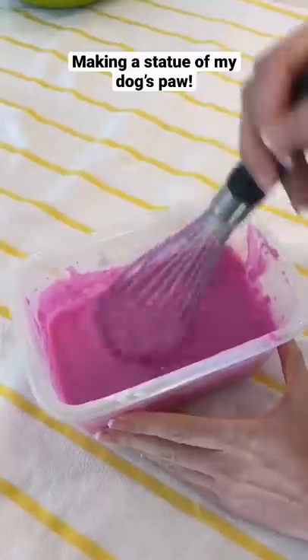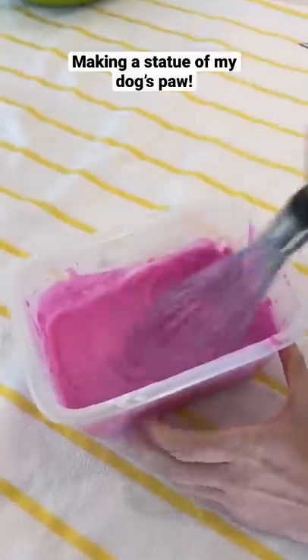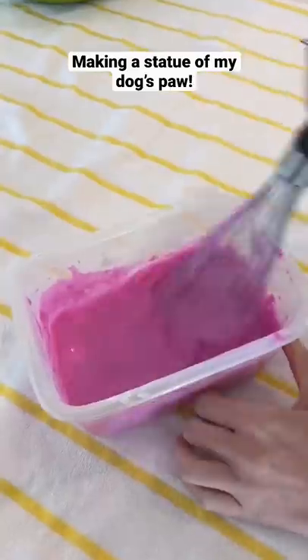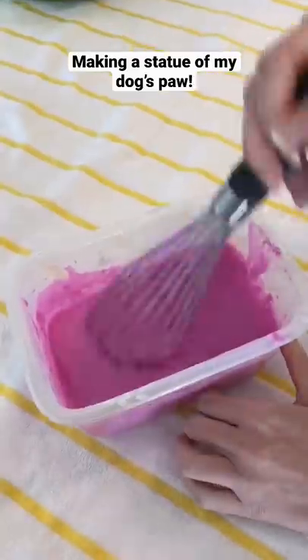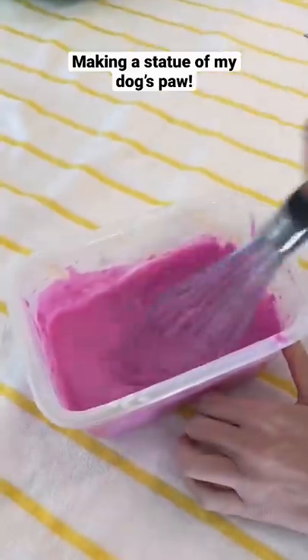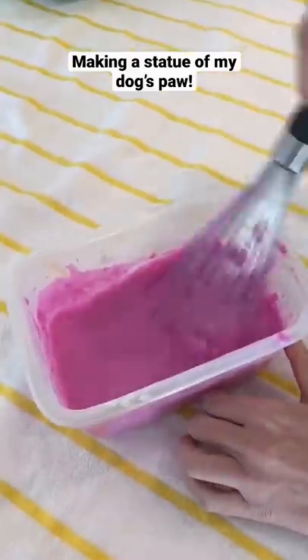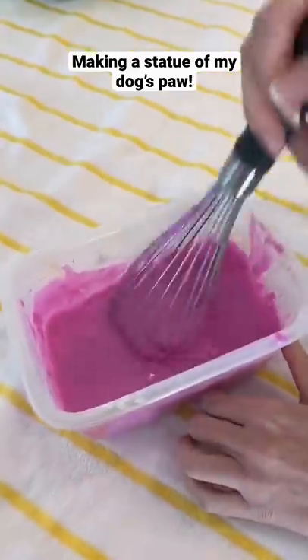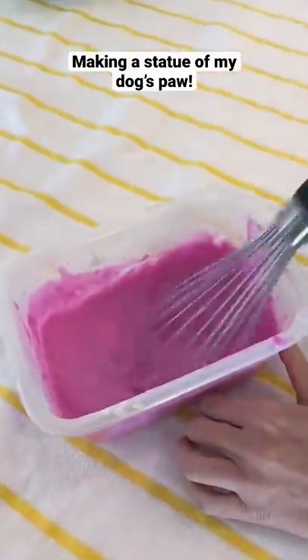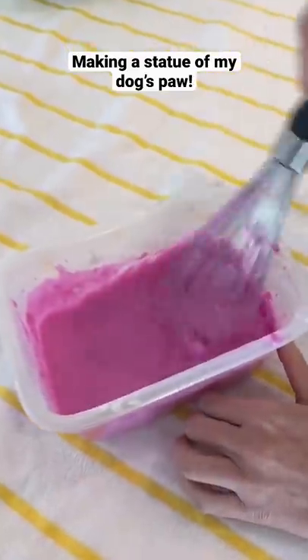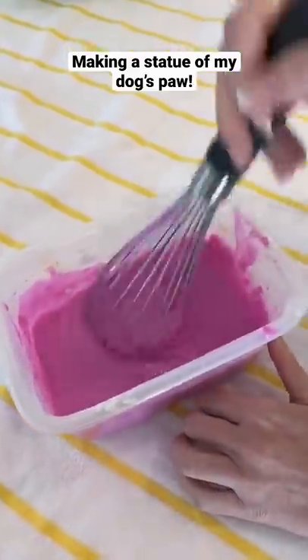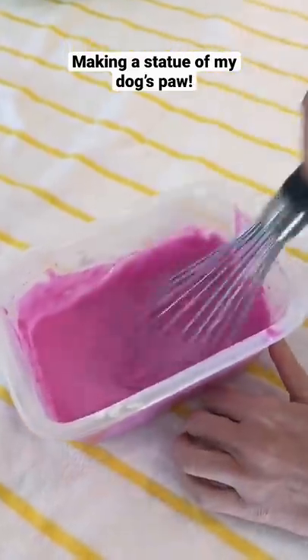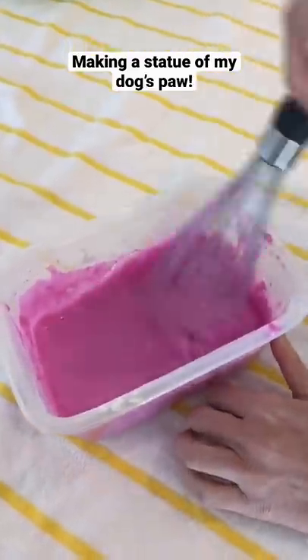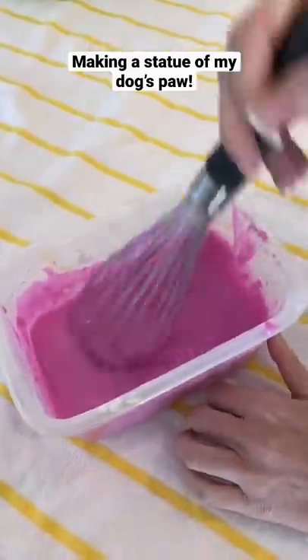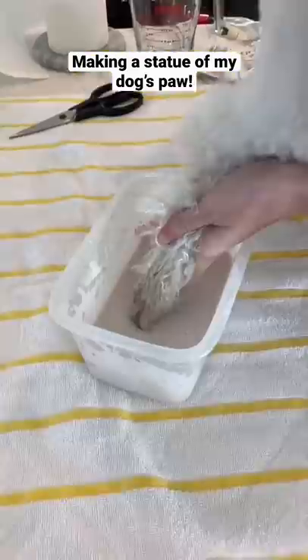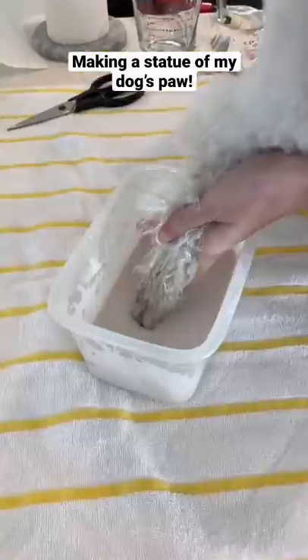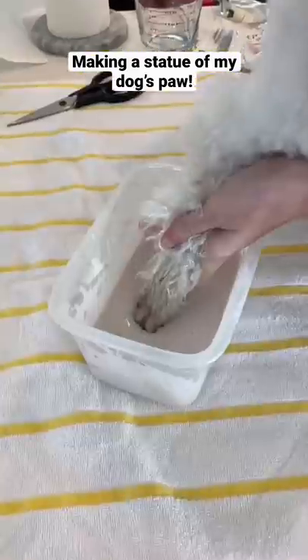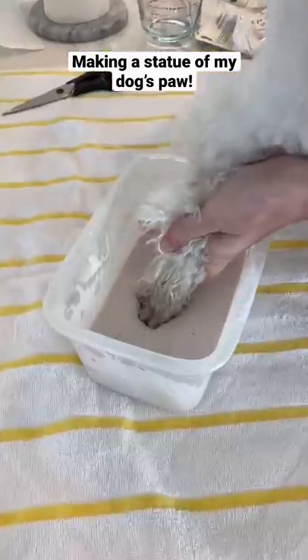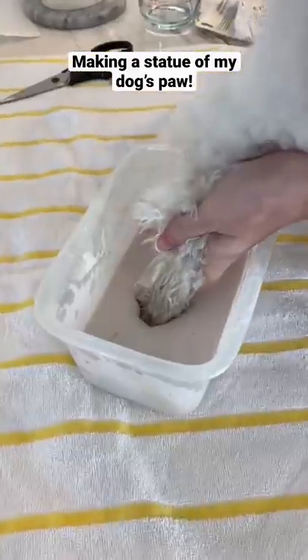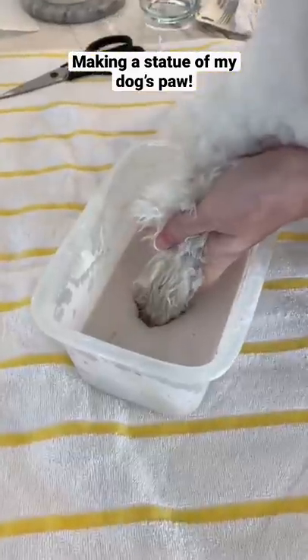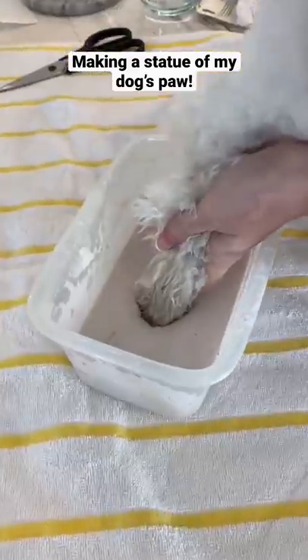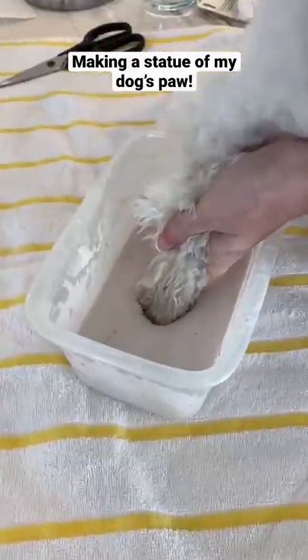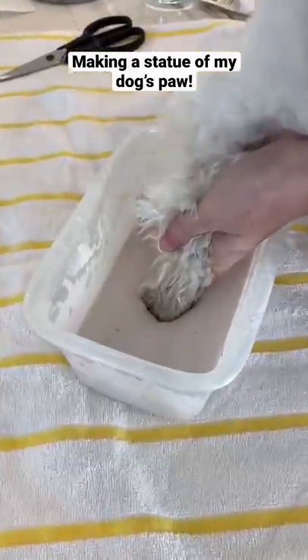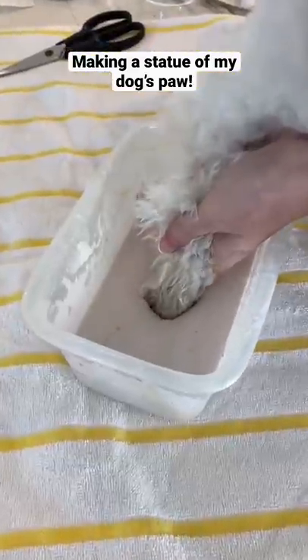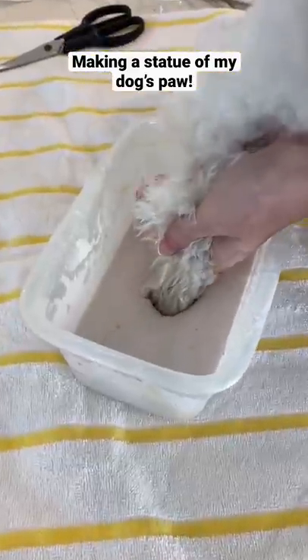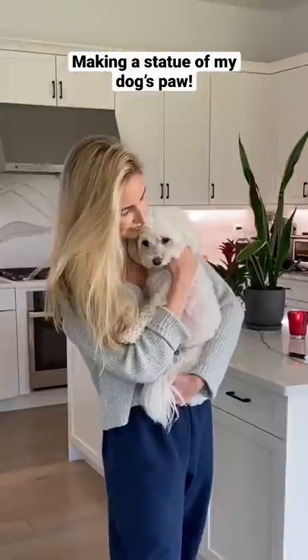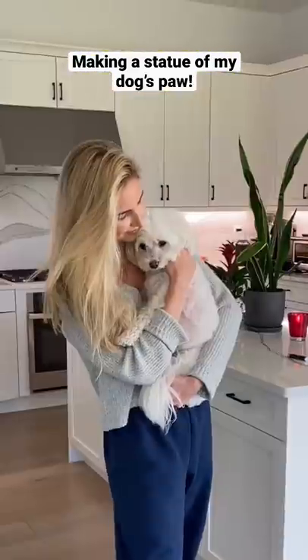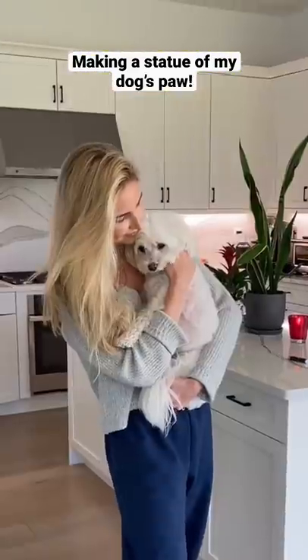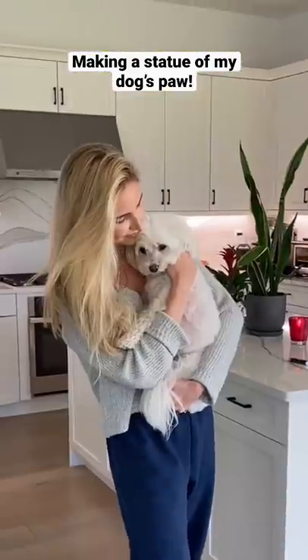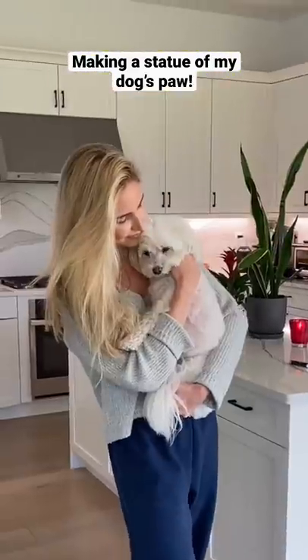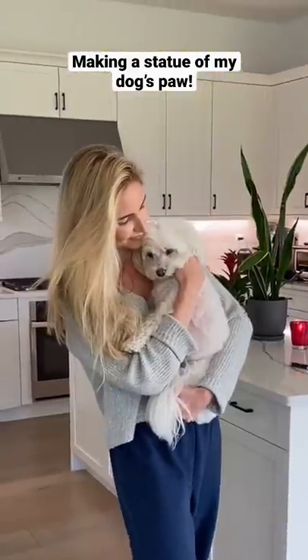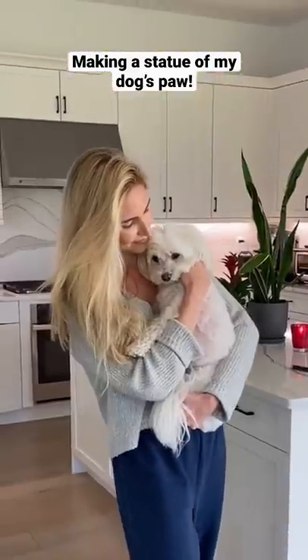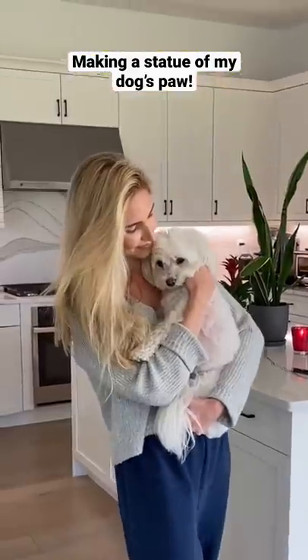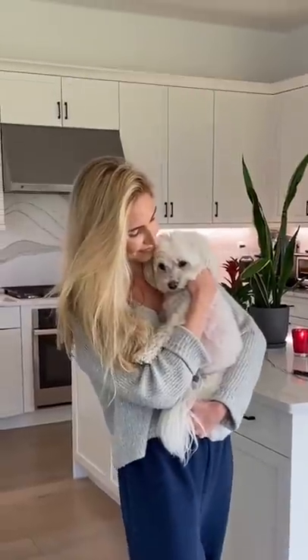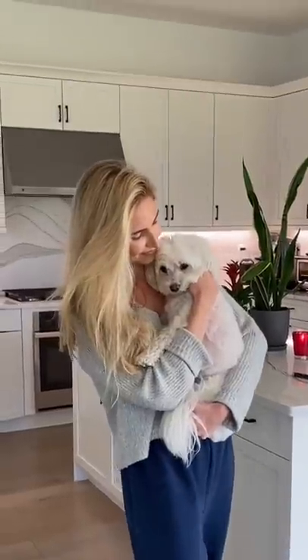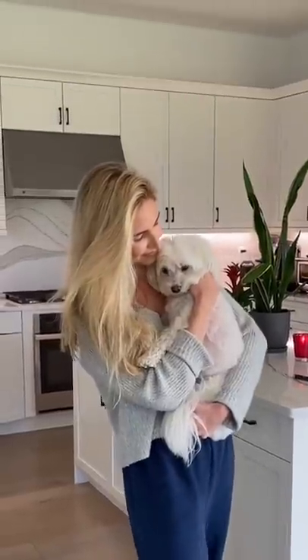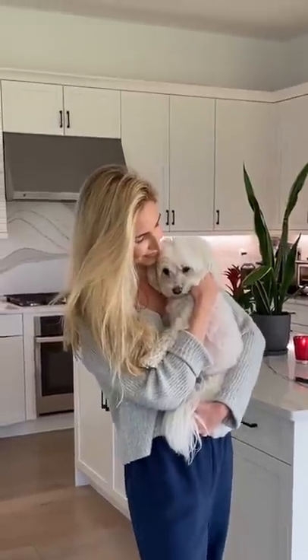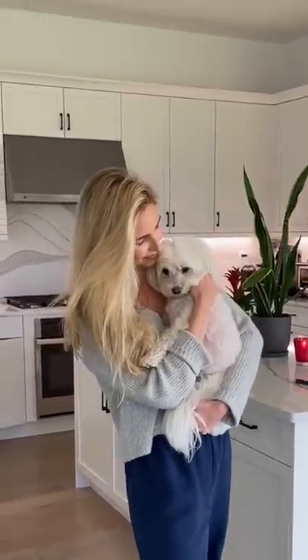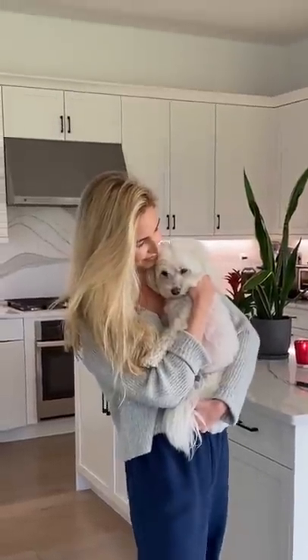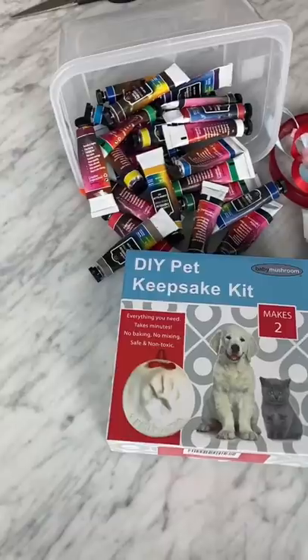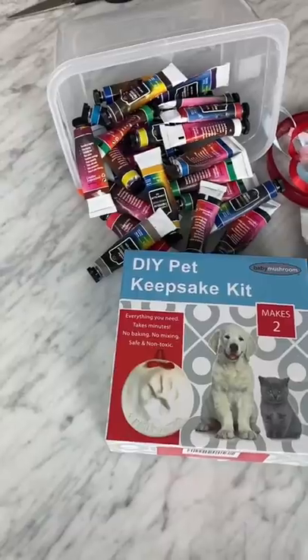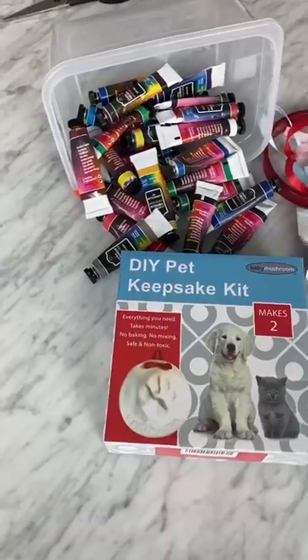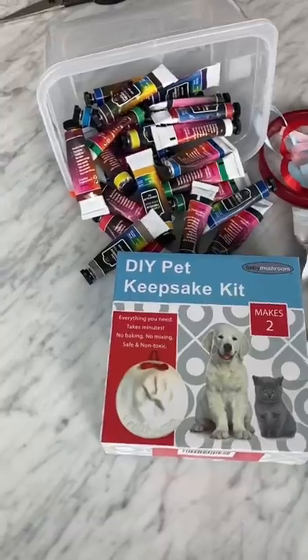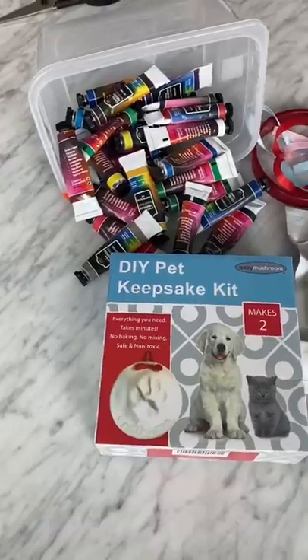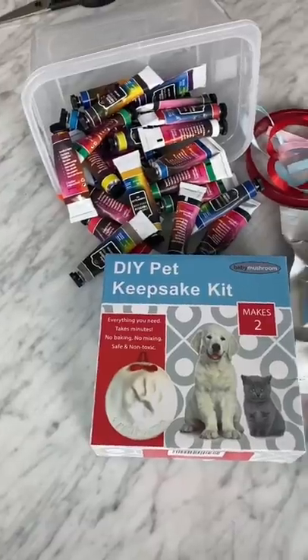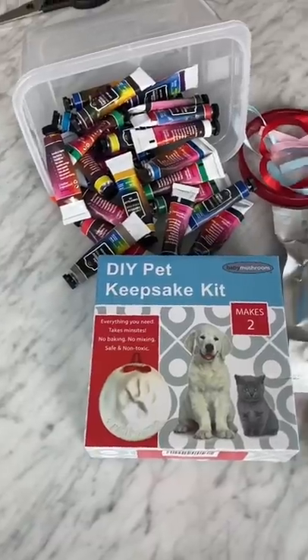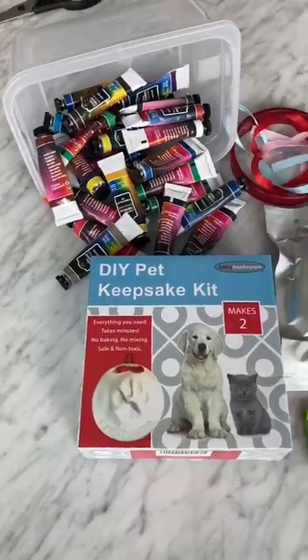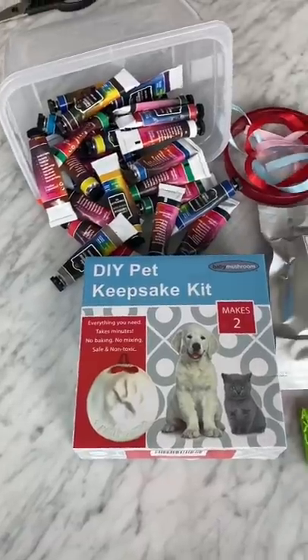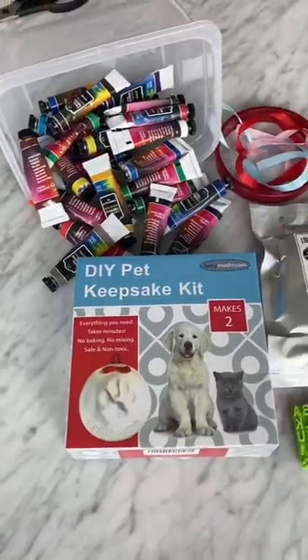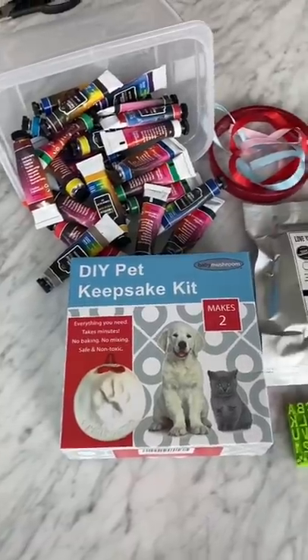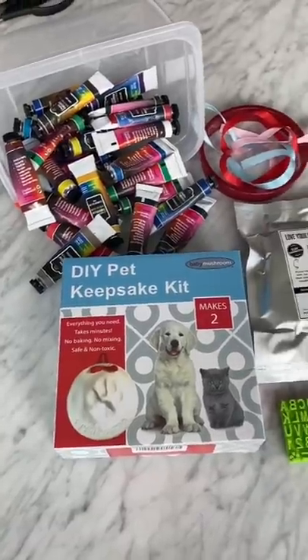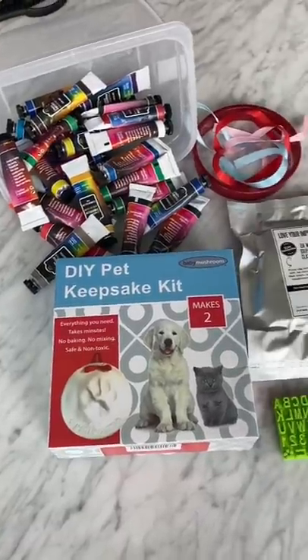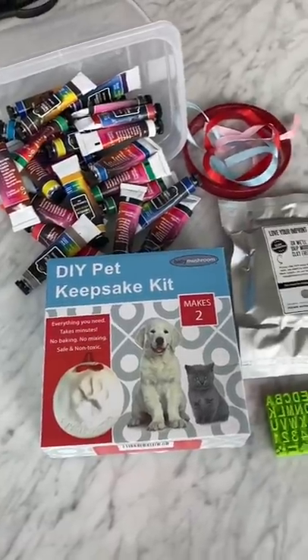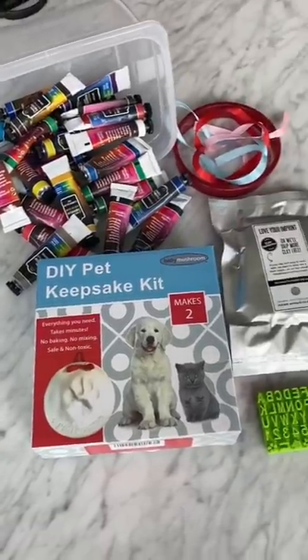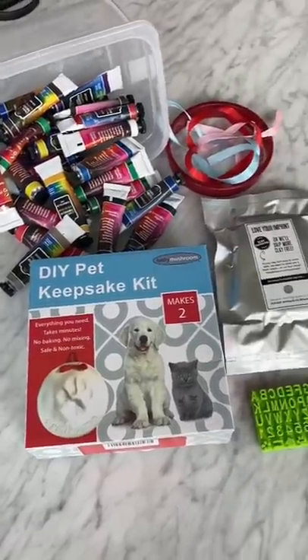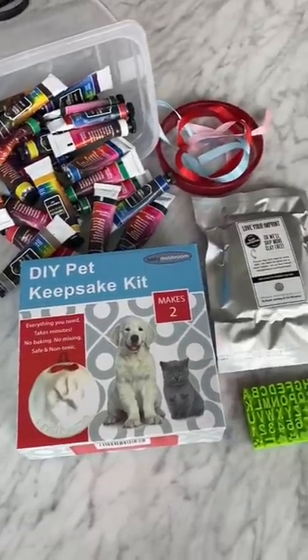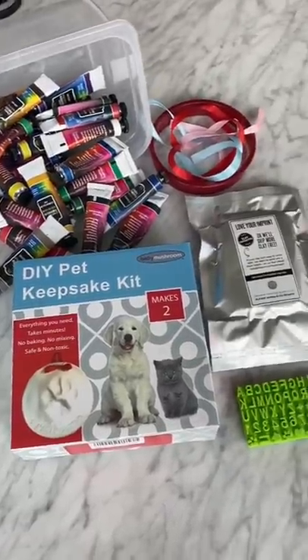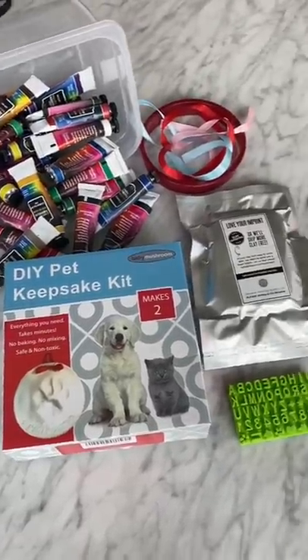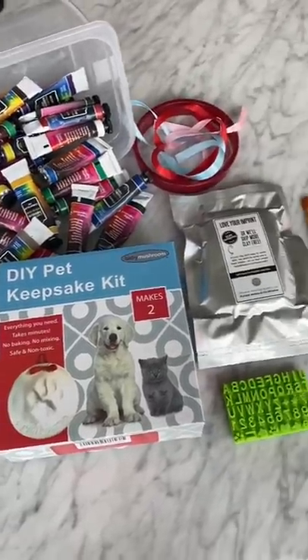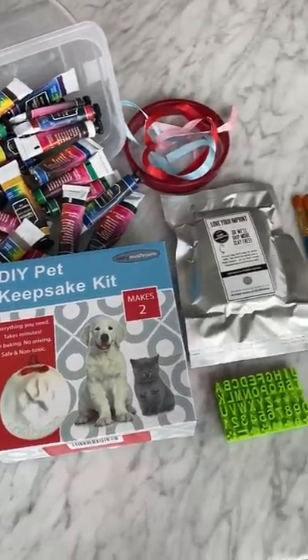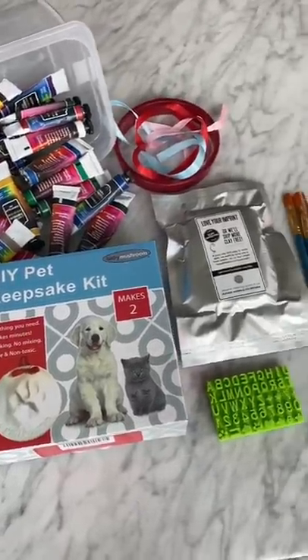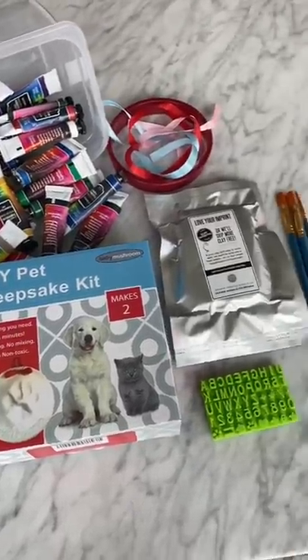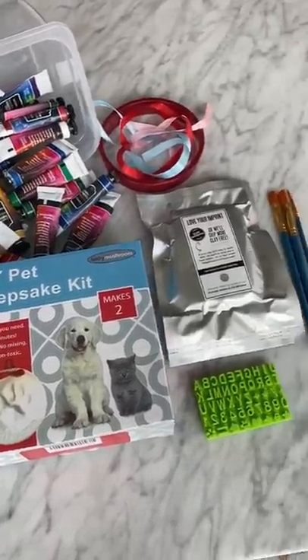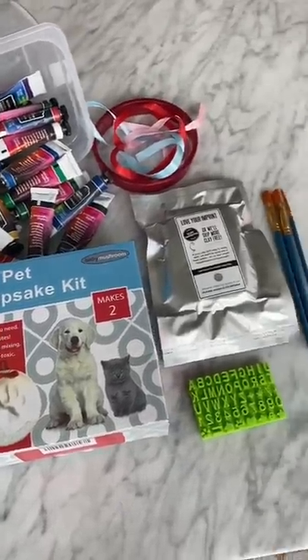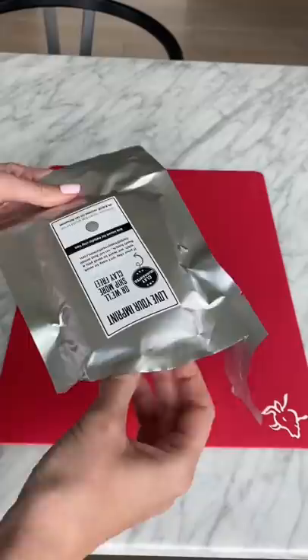The other day I tried to make a statue of my dog's foot but it didn't really work out, so today I decided to try a new kit to get an imprint of his paw.